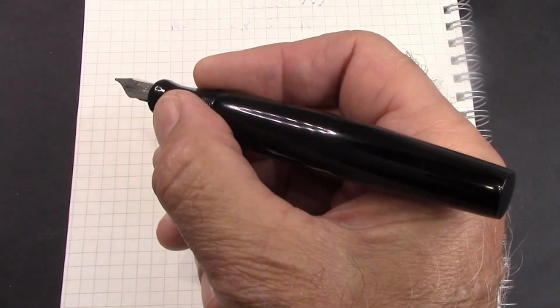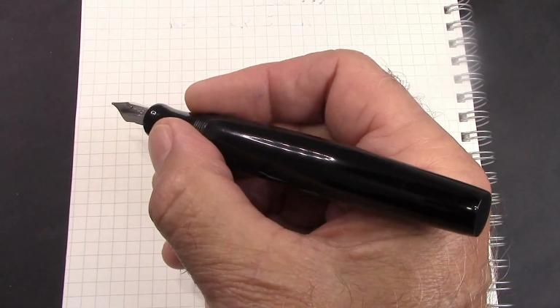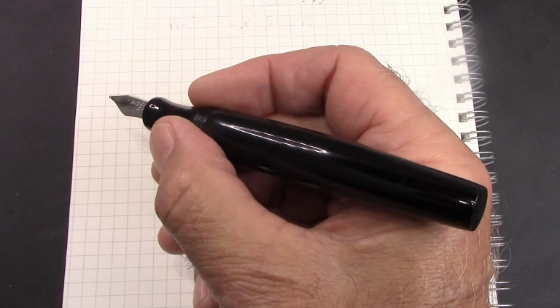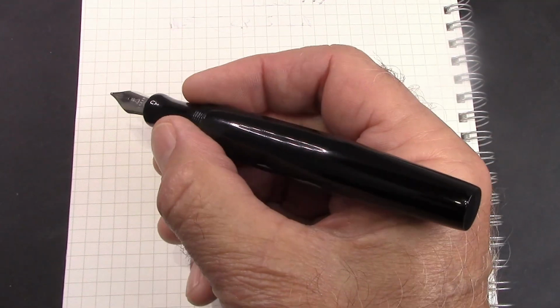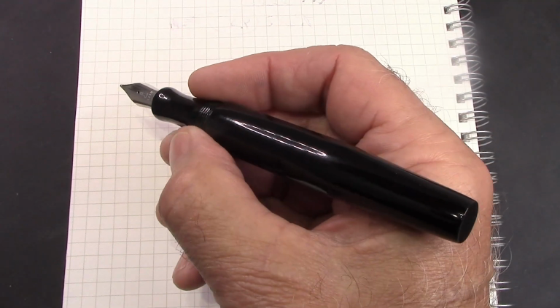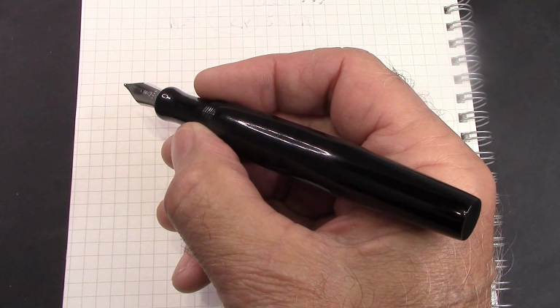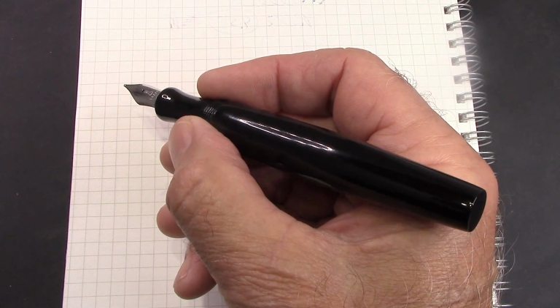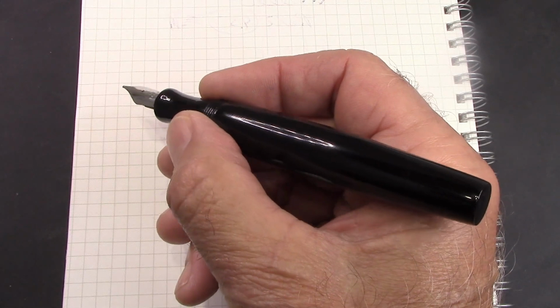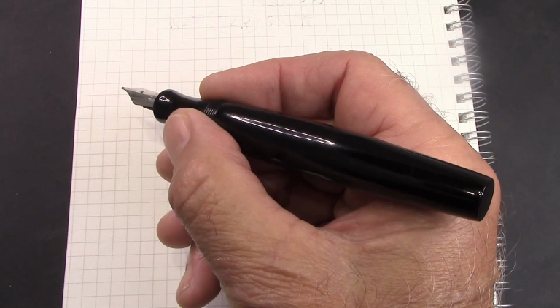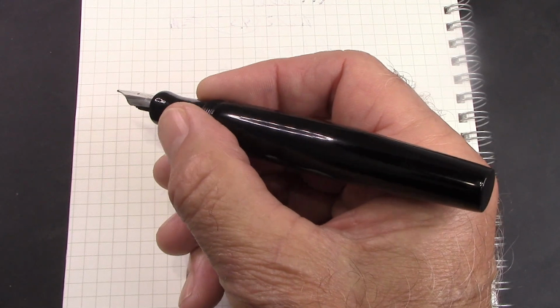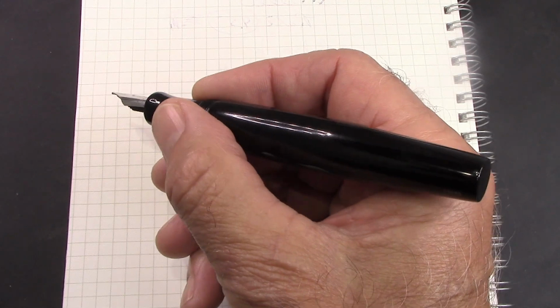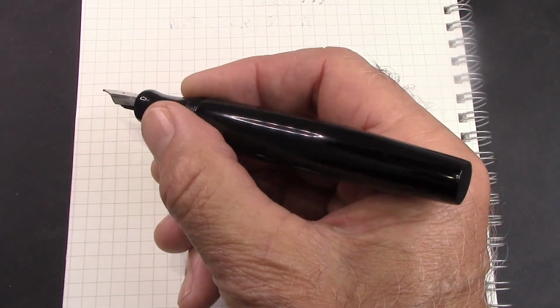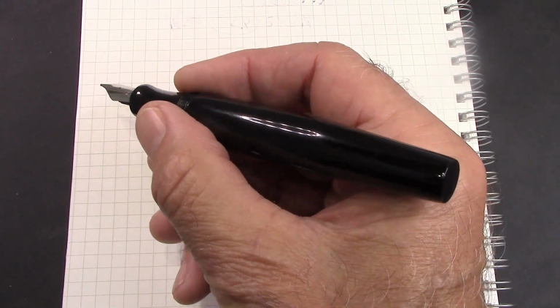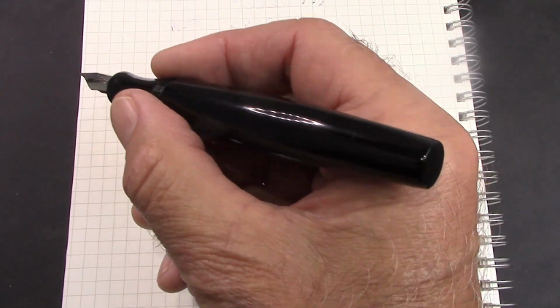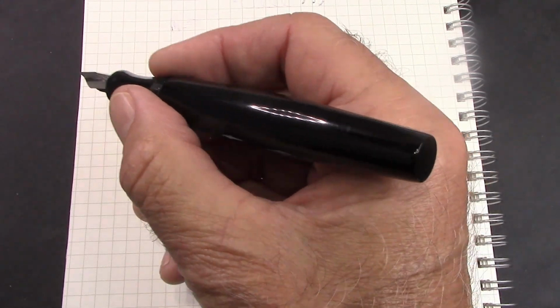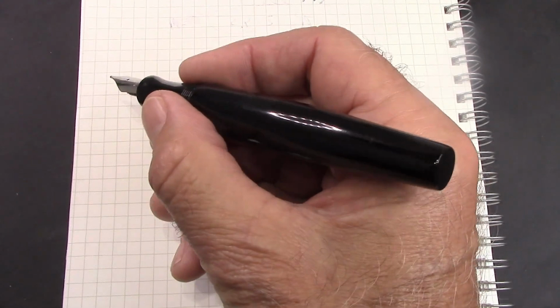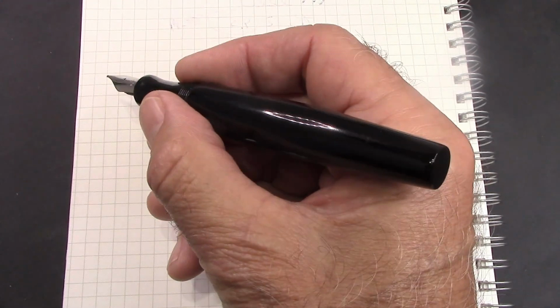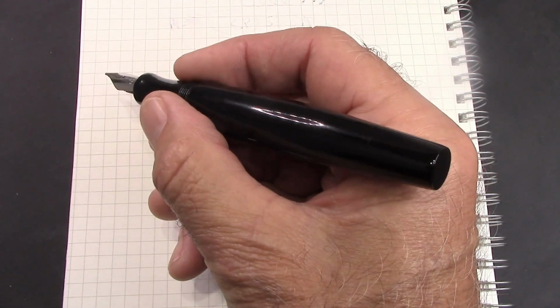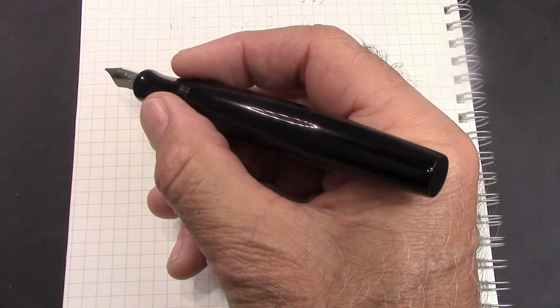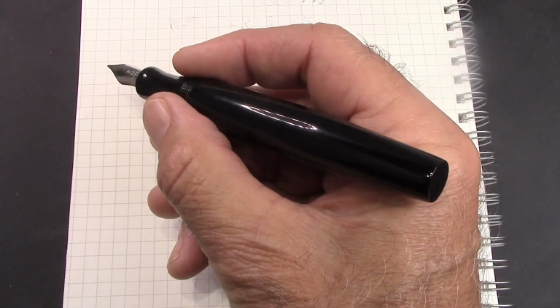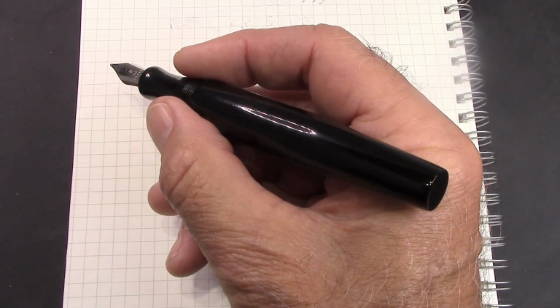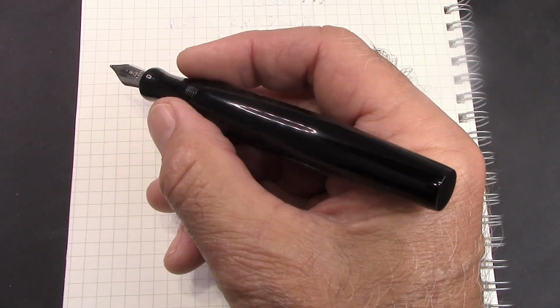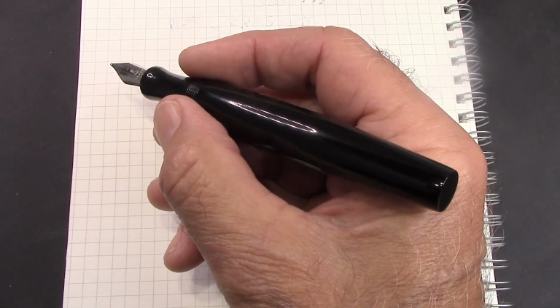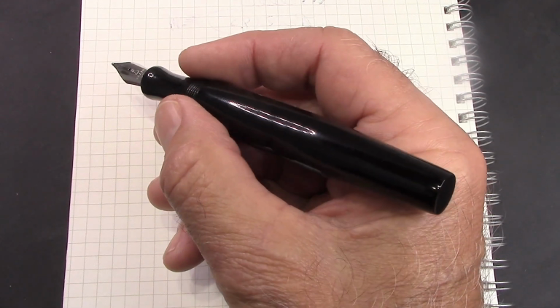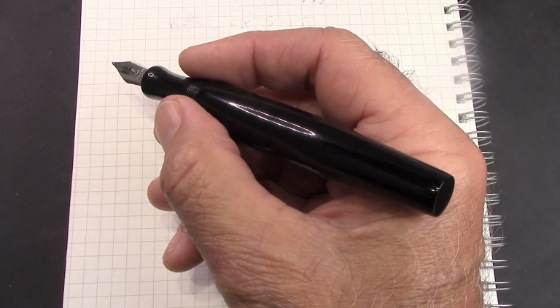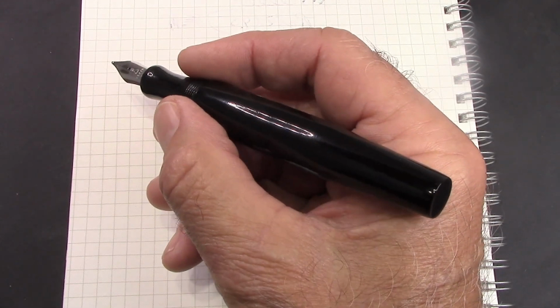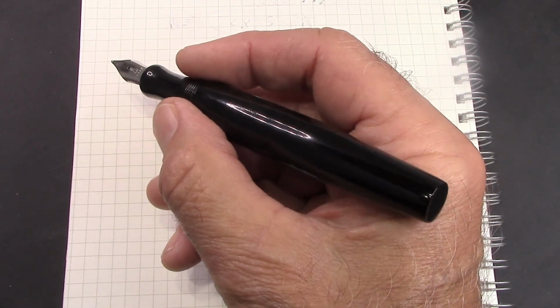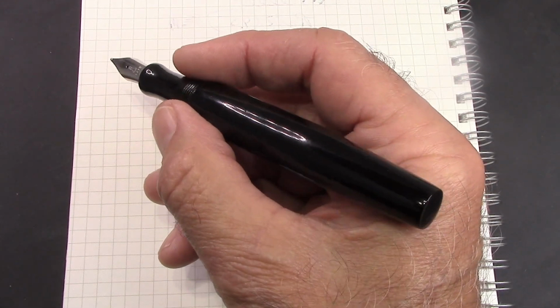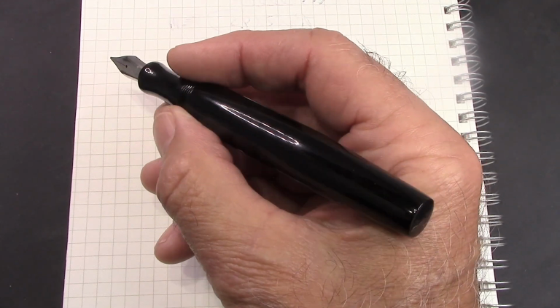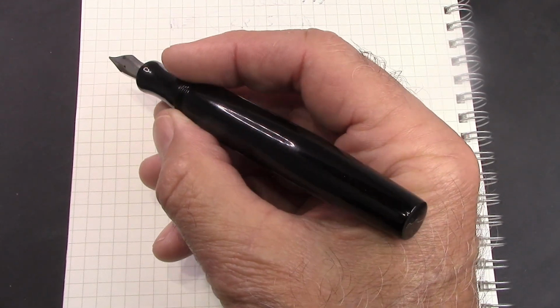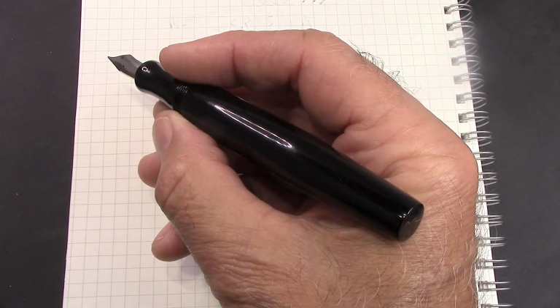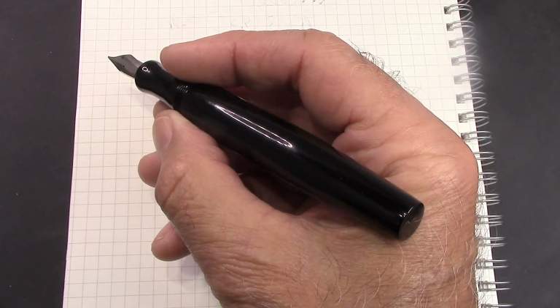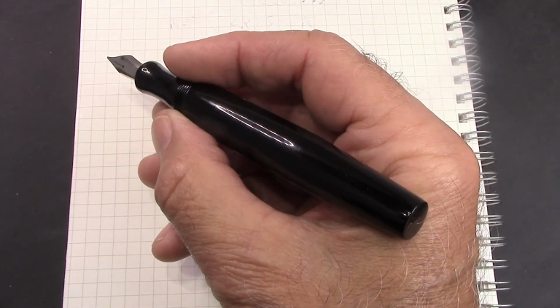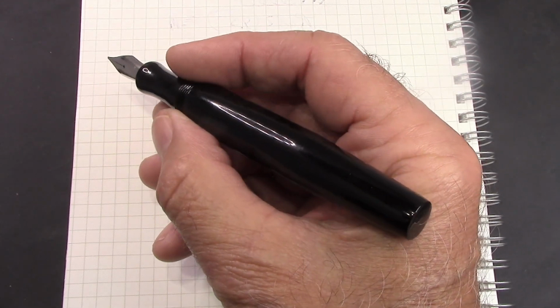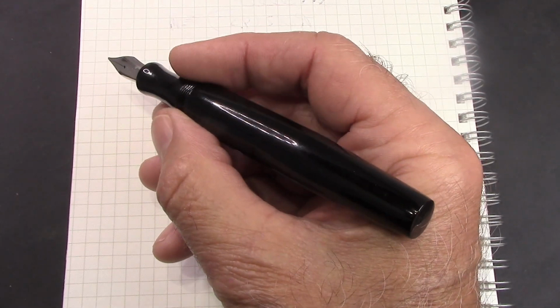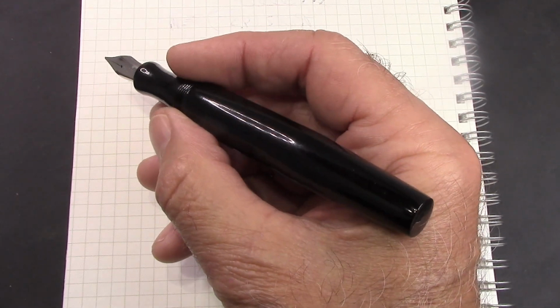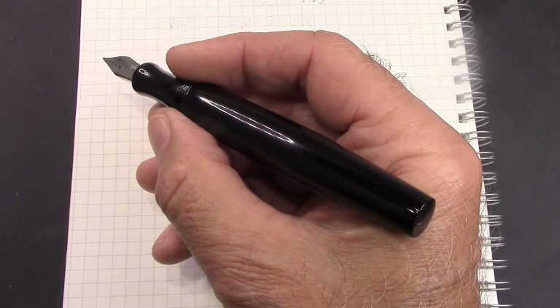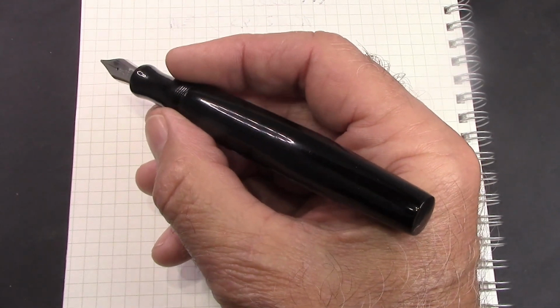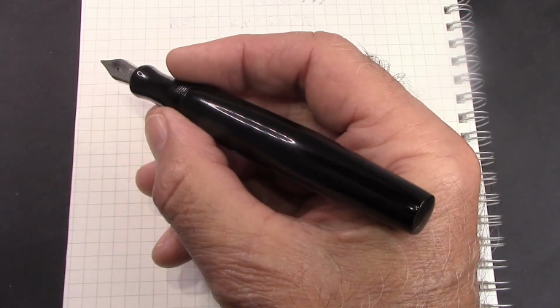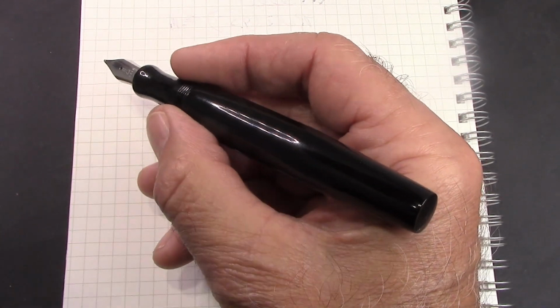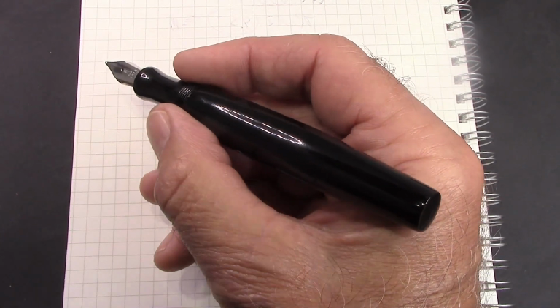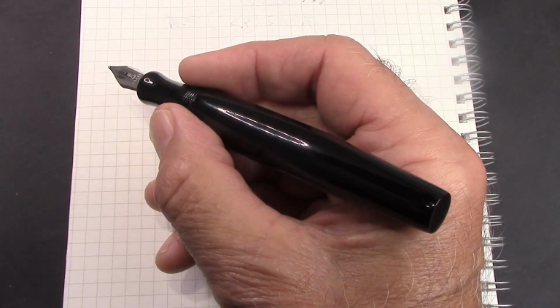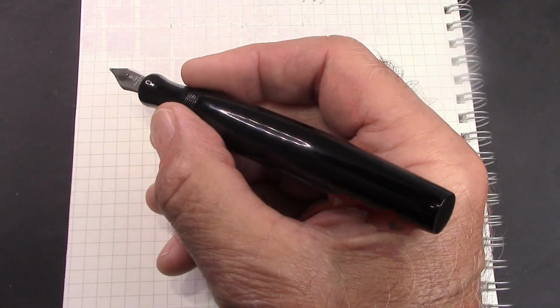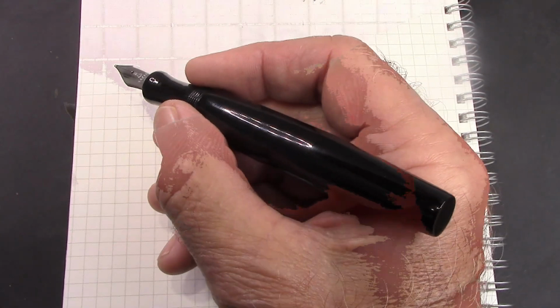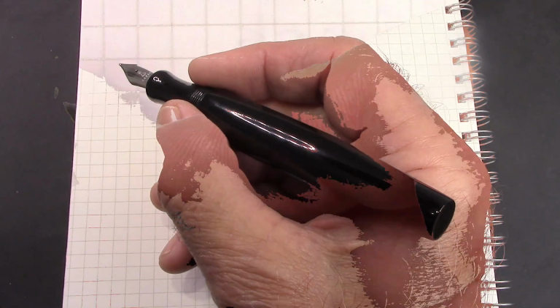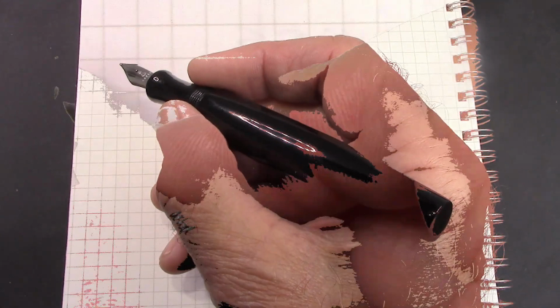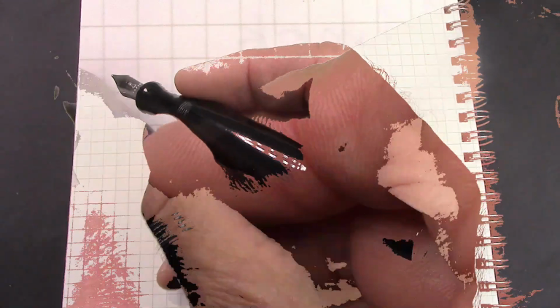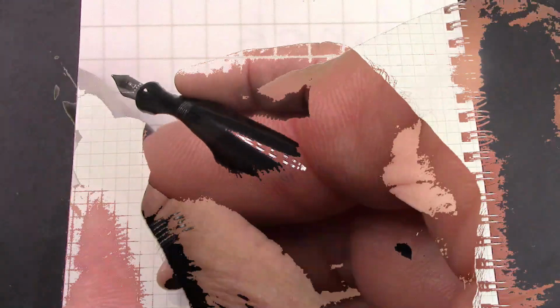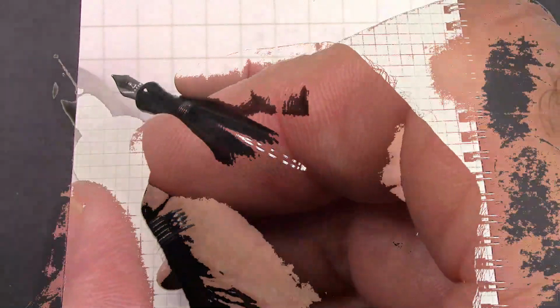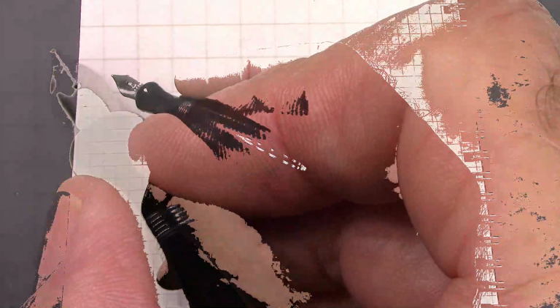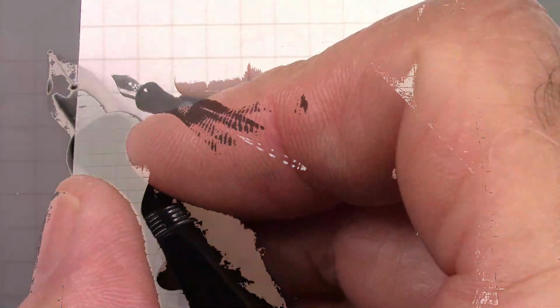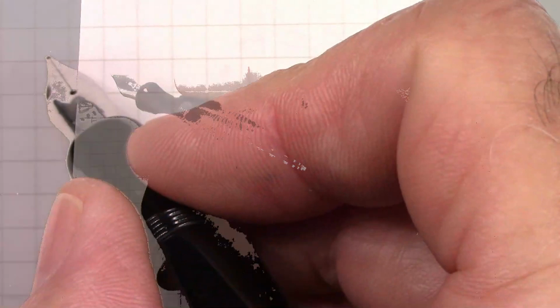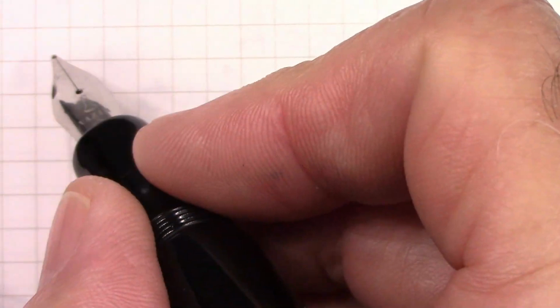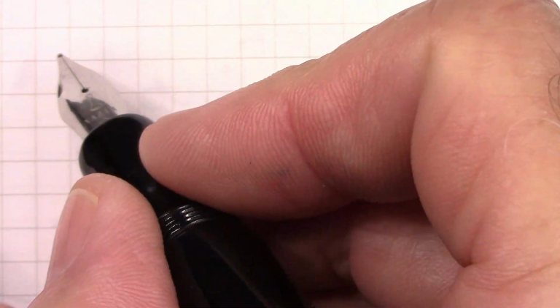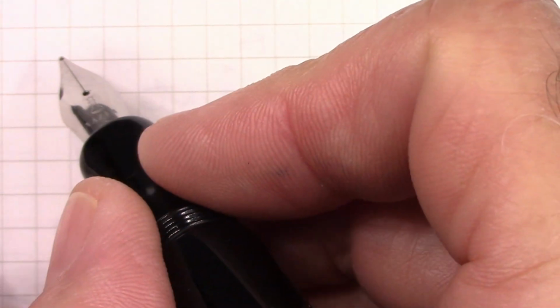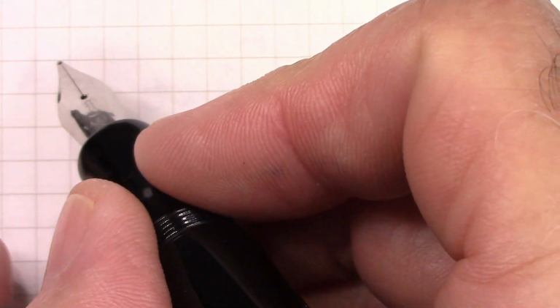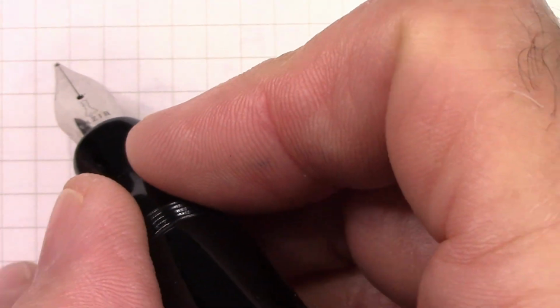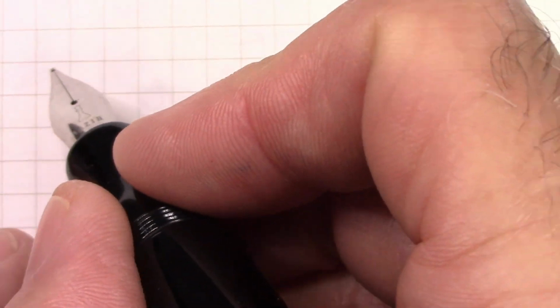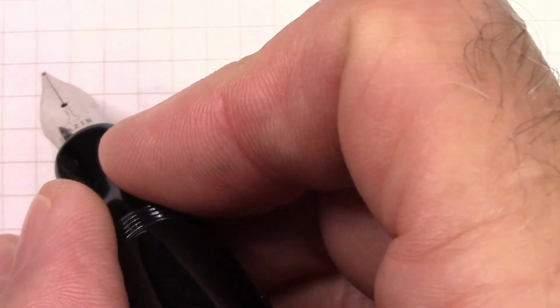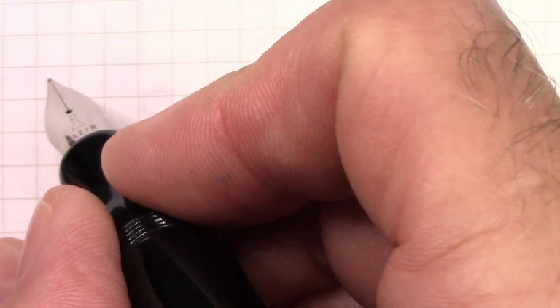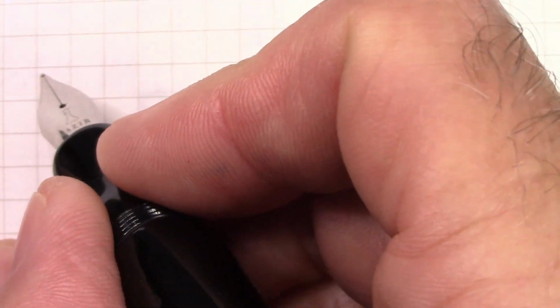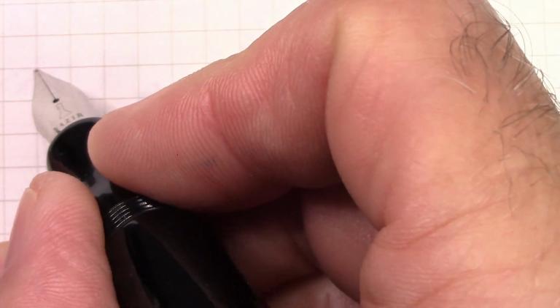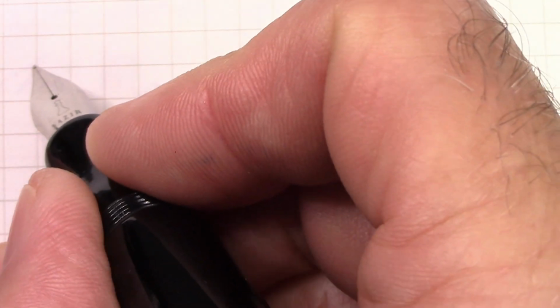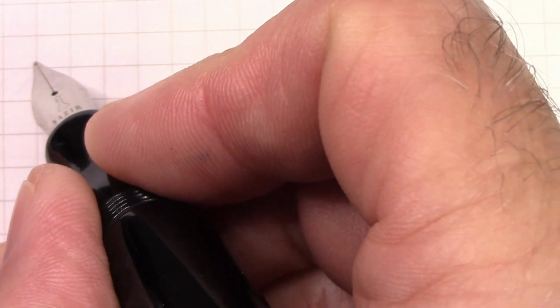Let's see how that broad nib puts down that copper chloride ink.